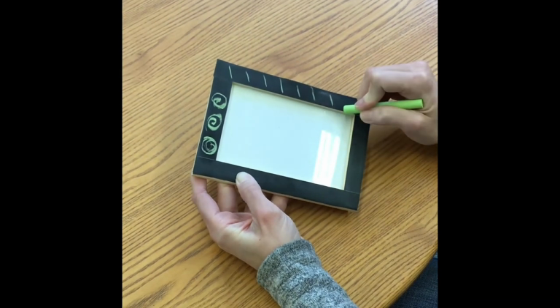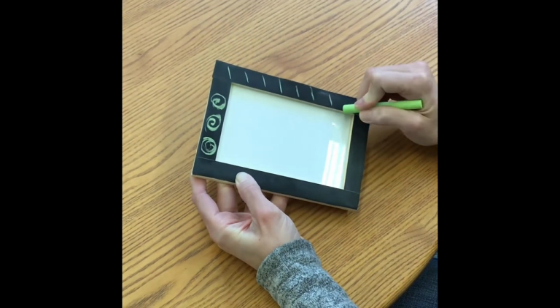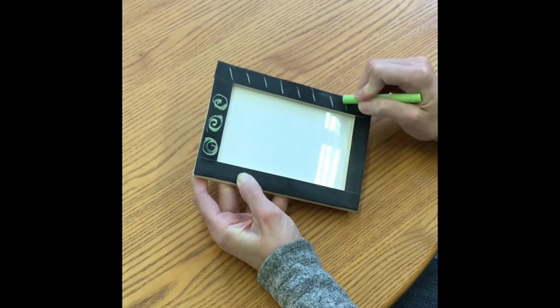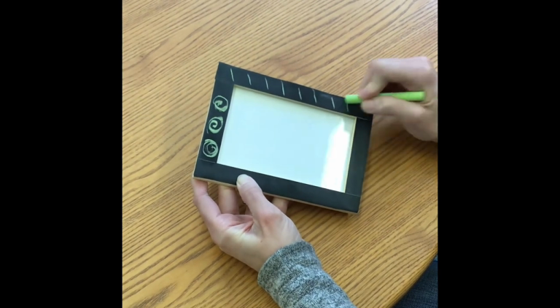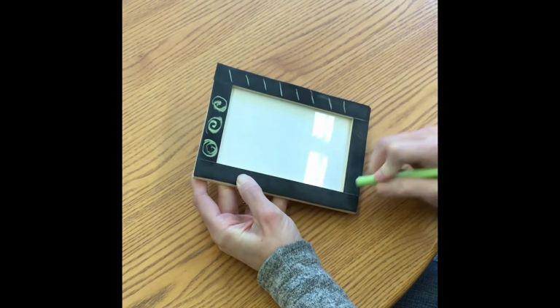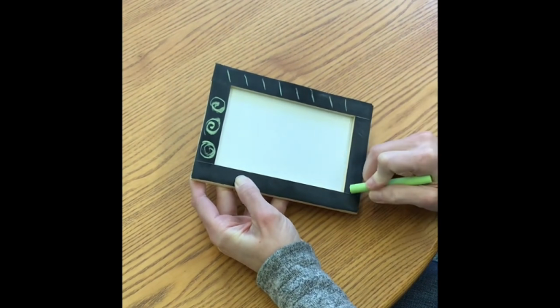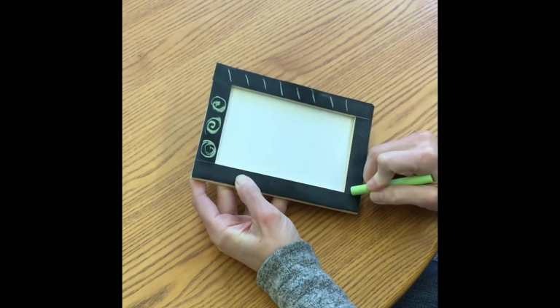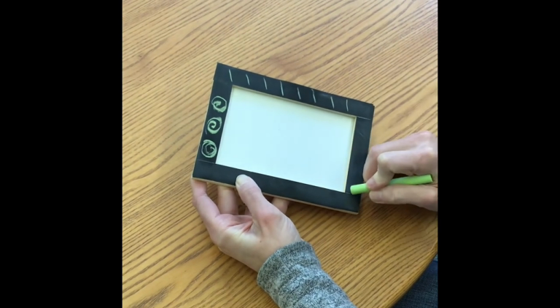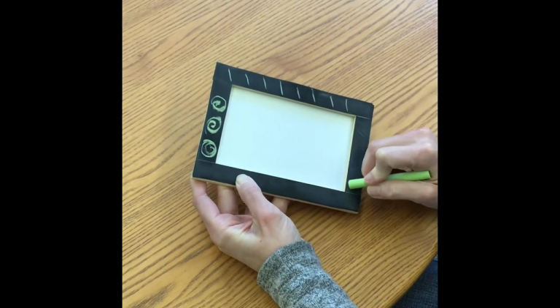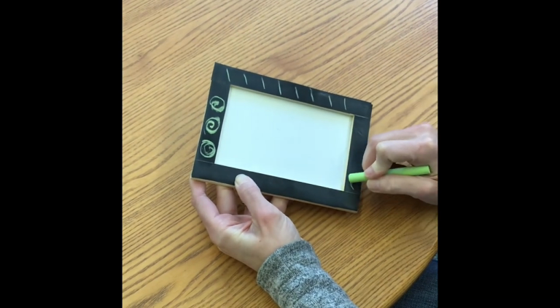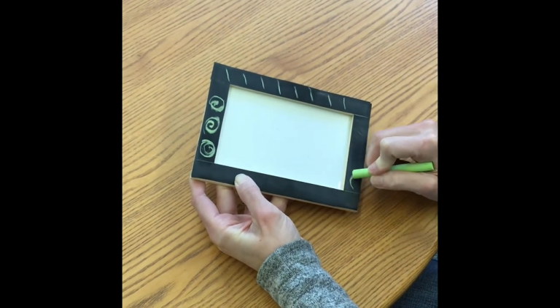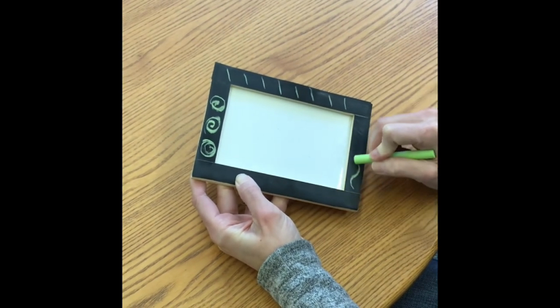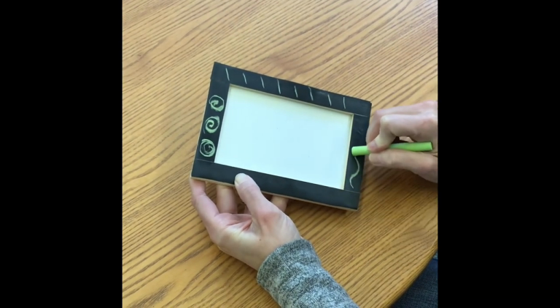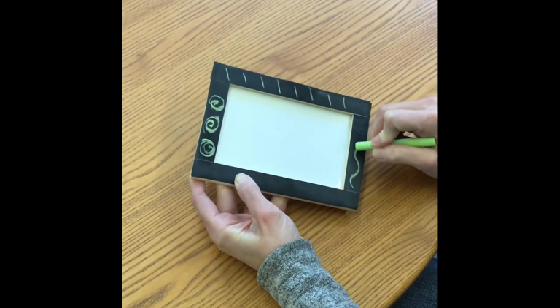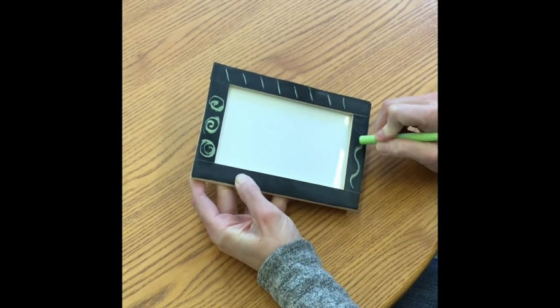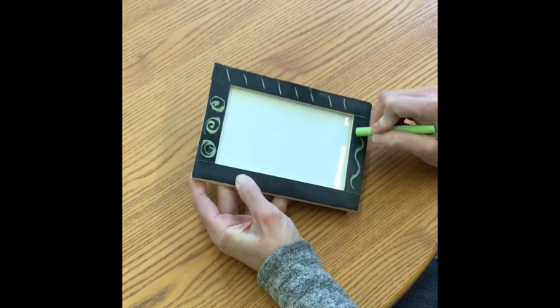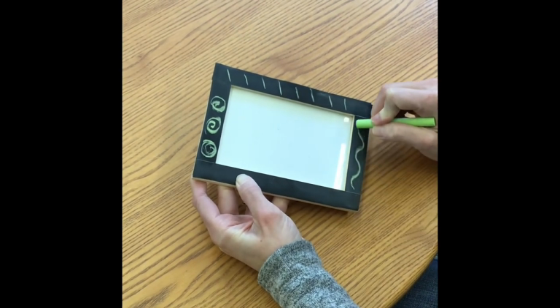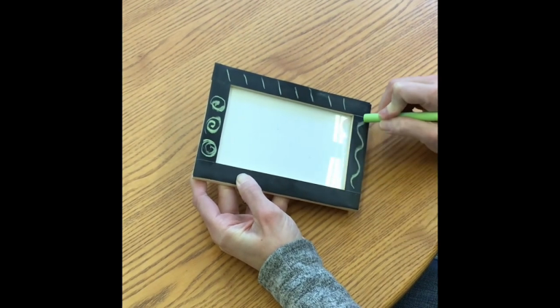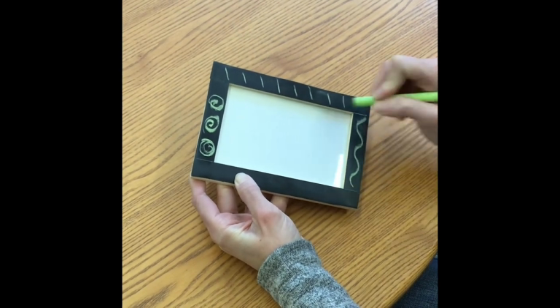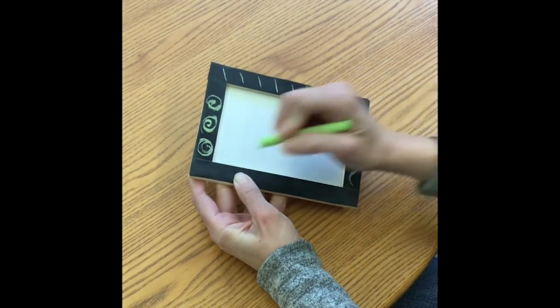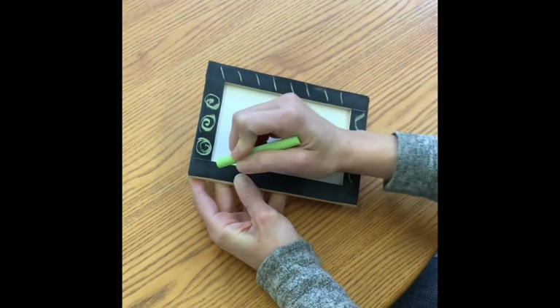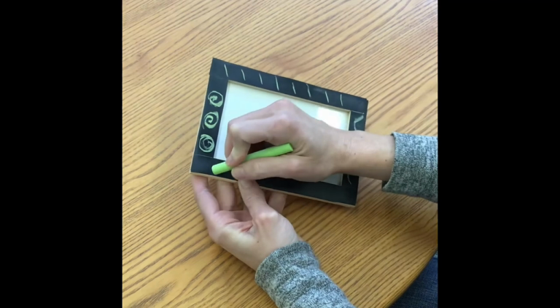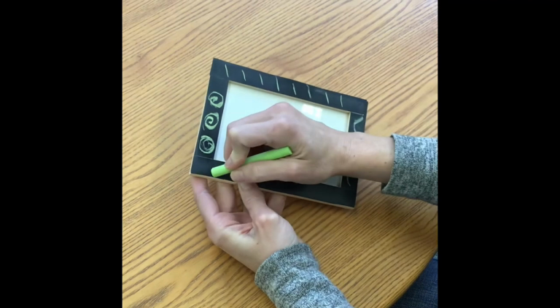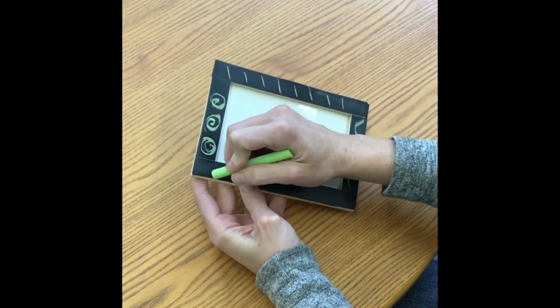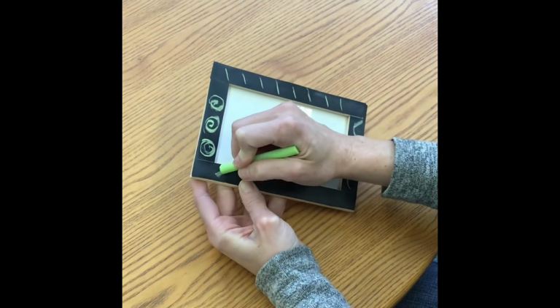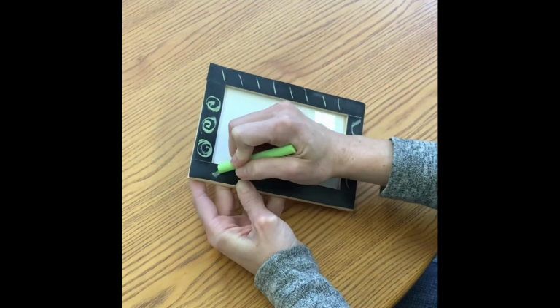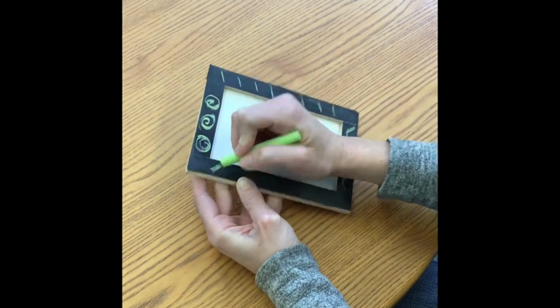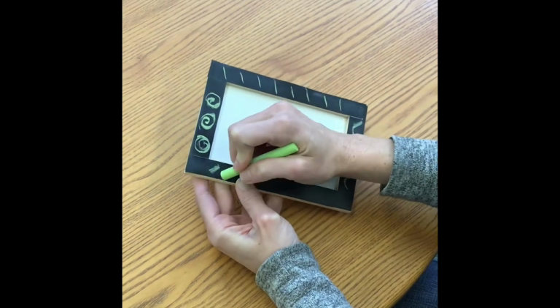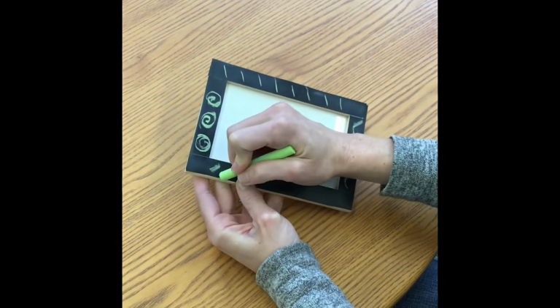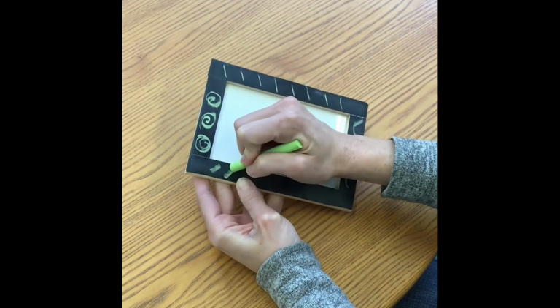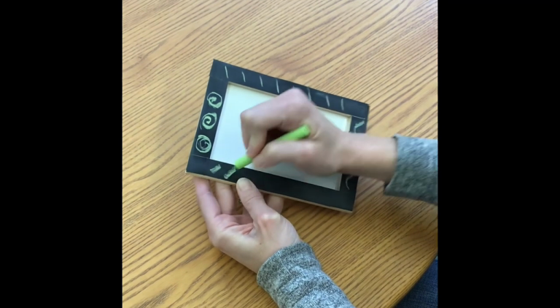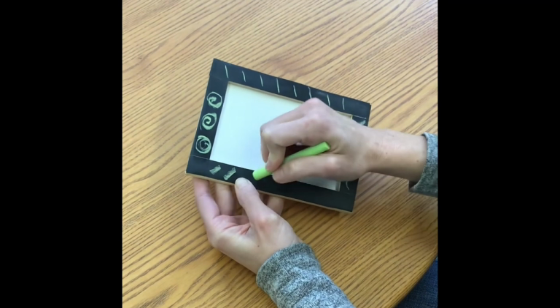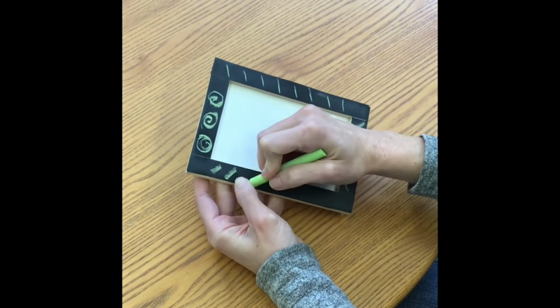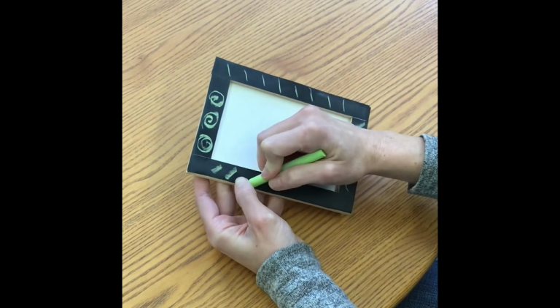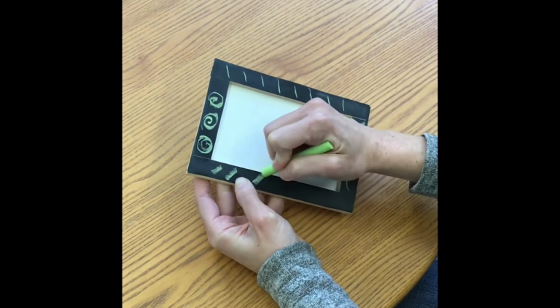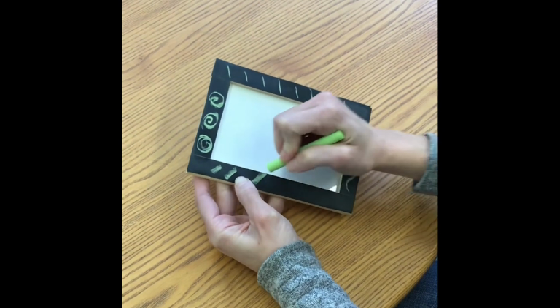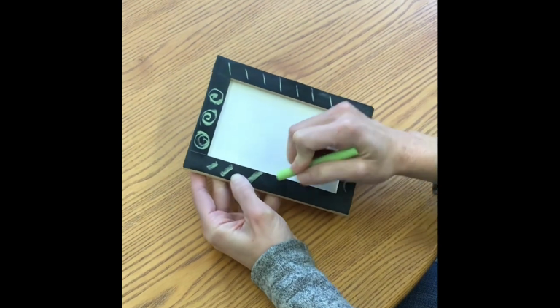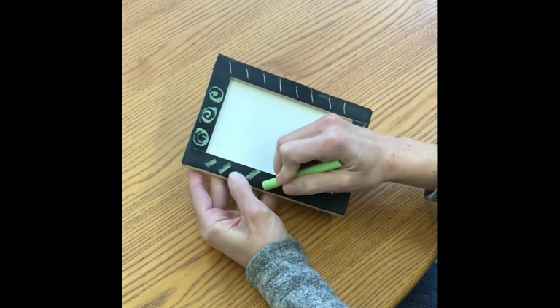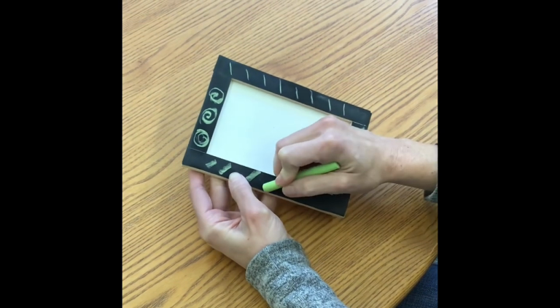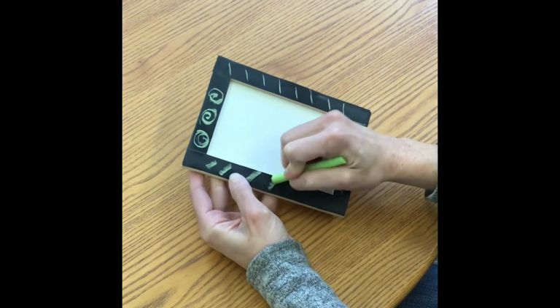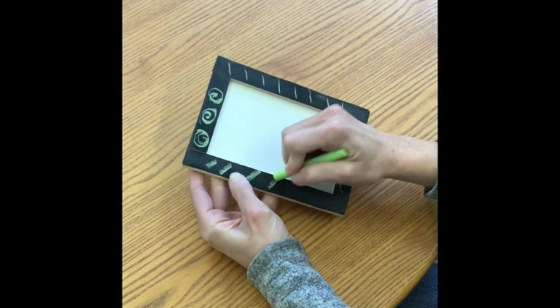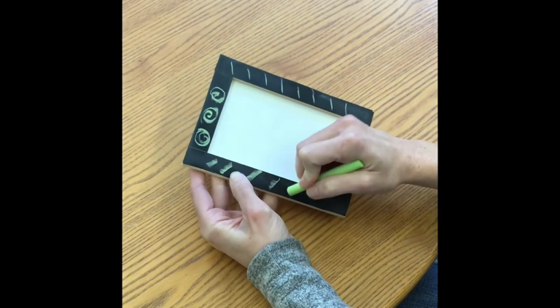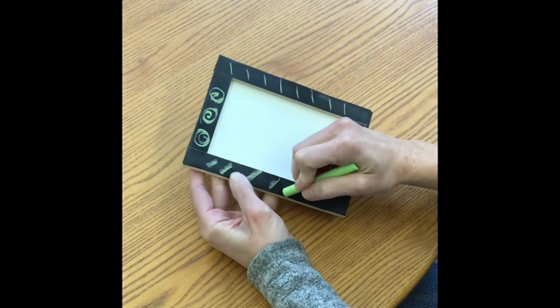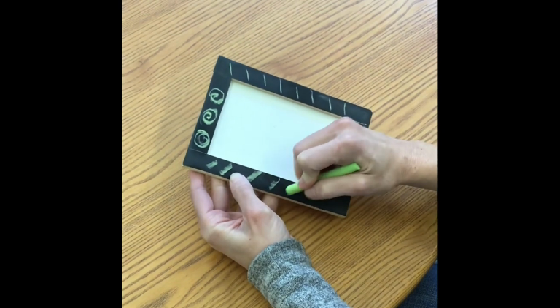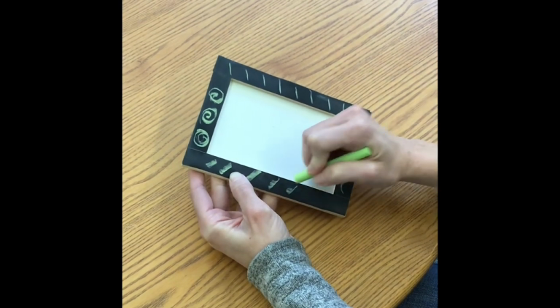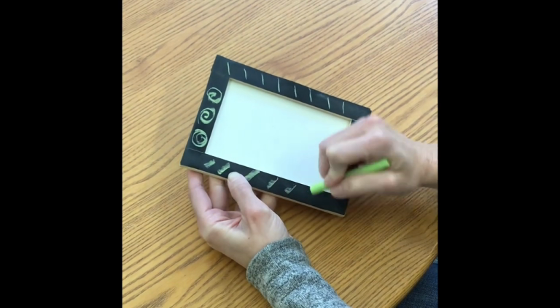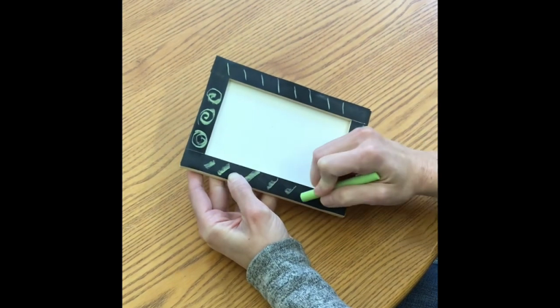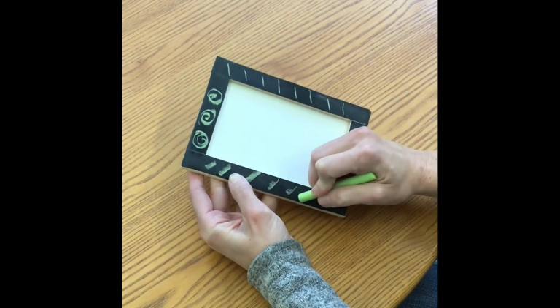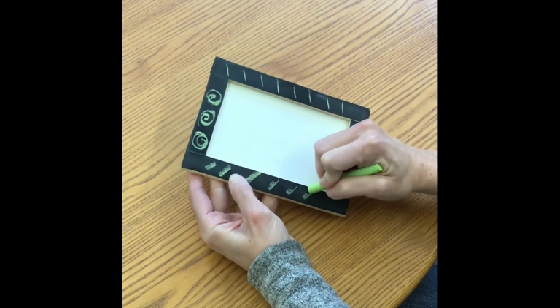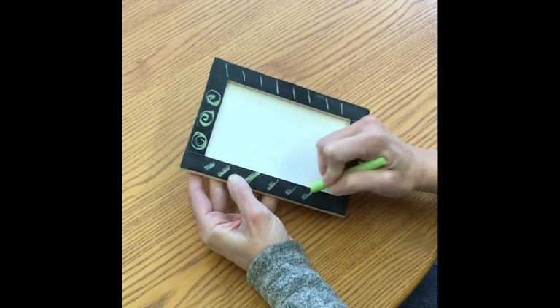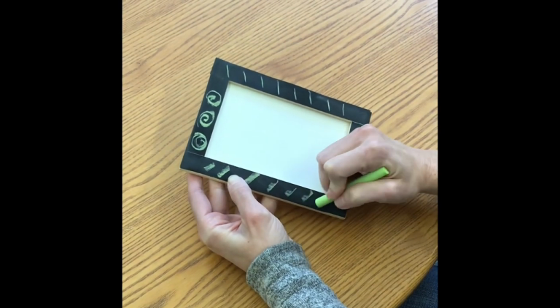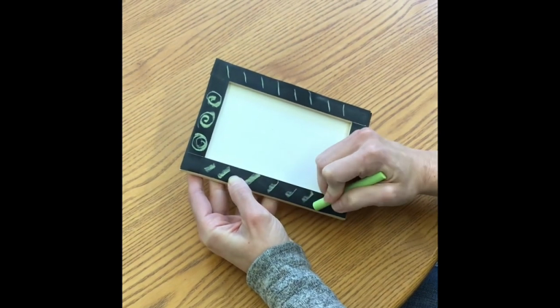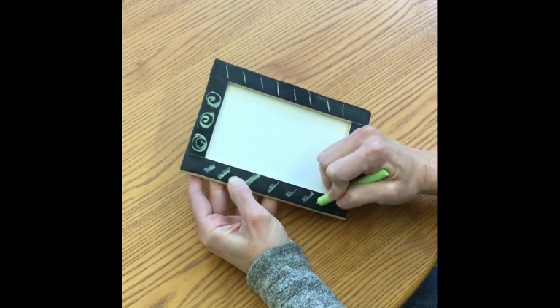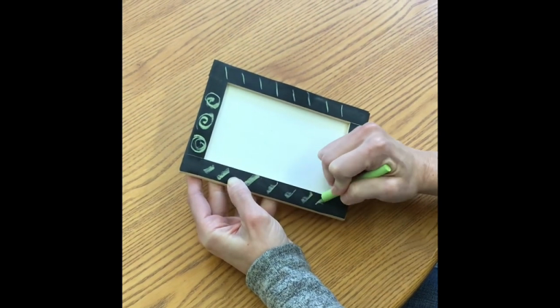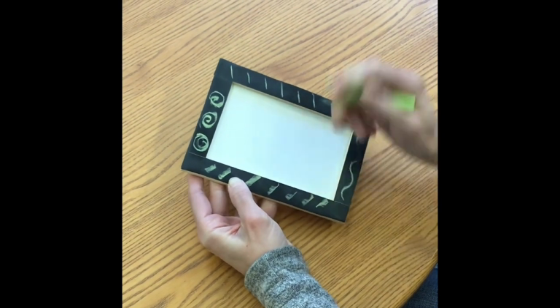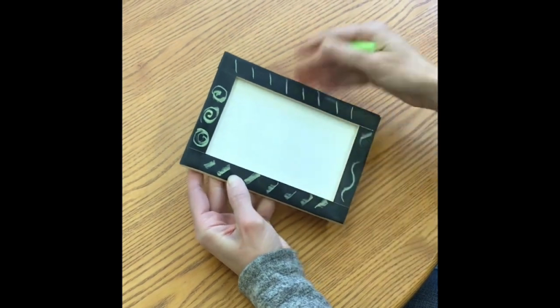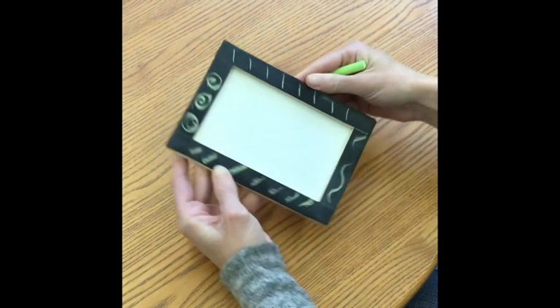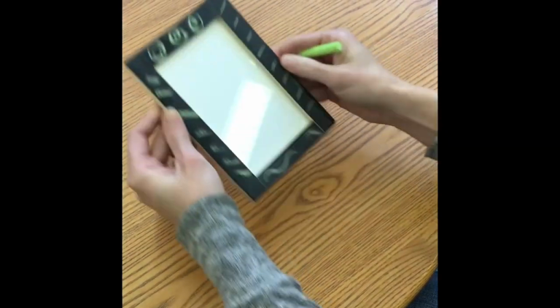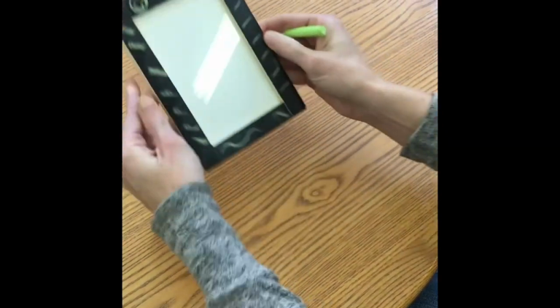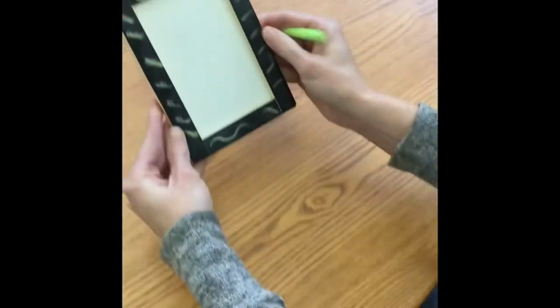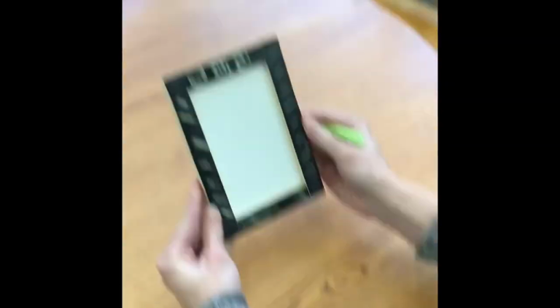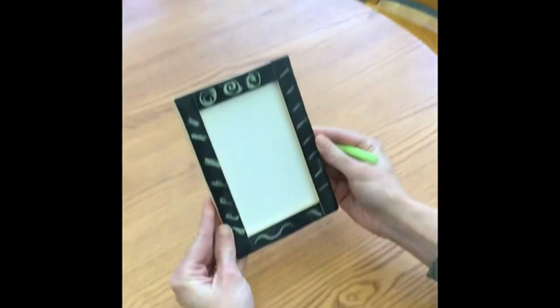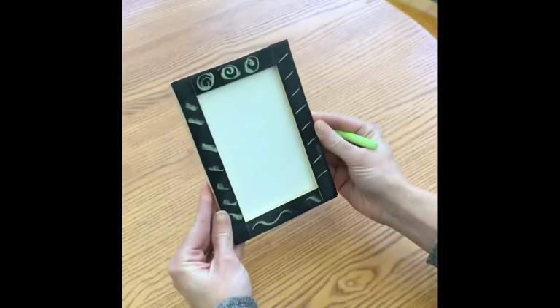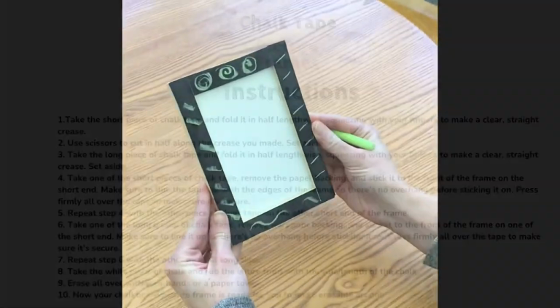When you're done making a work of art and want to erase it, just use a paper towel from home. Have fun!